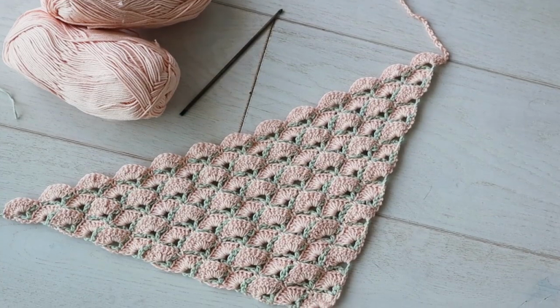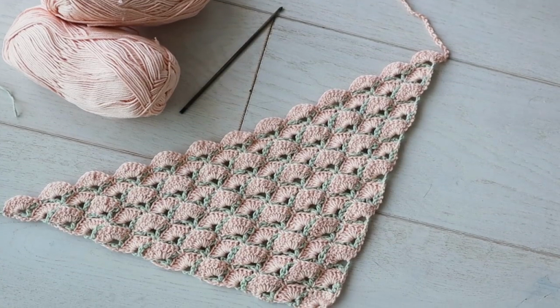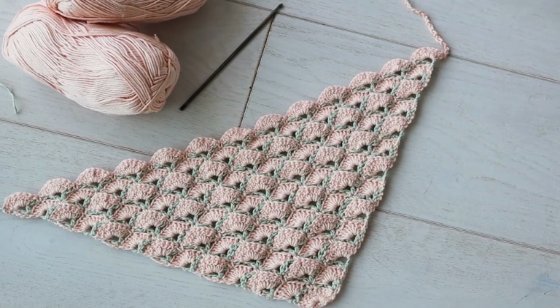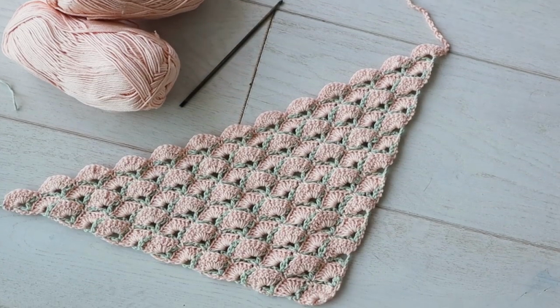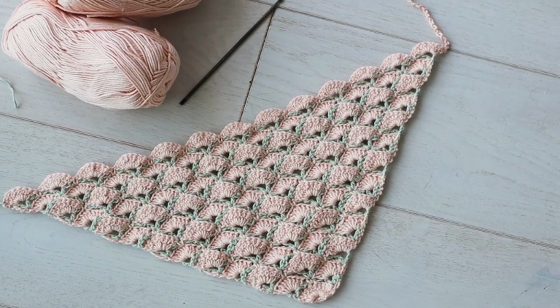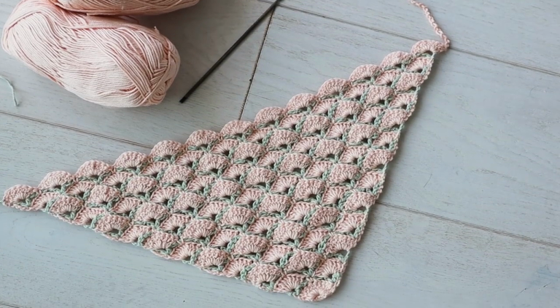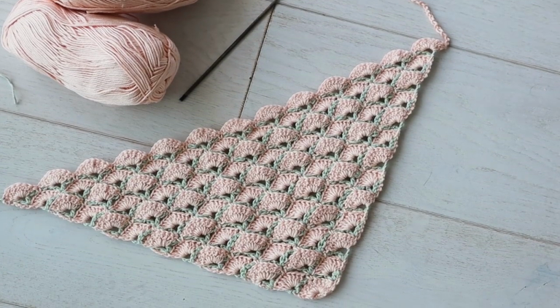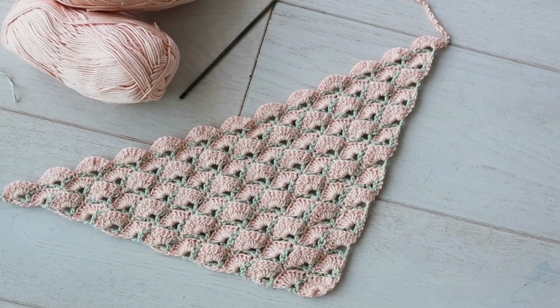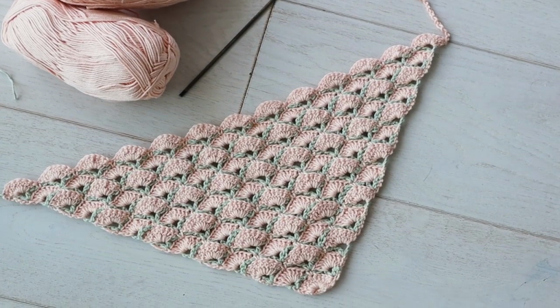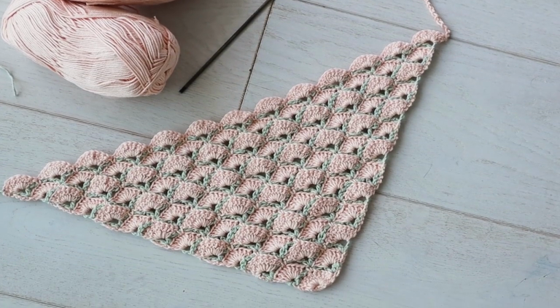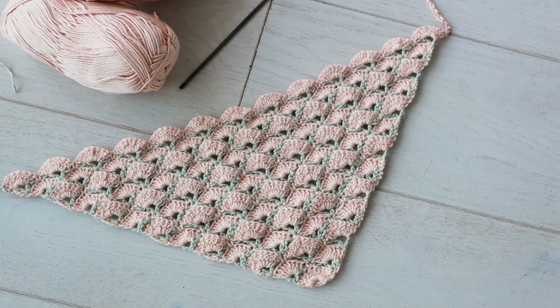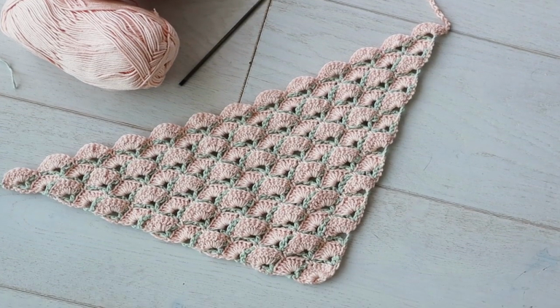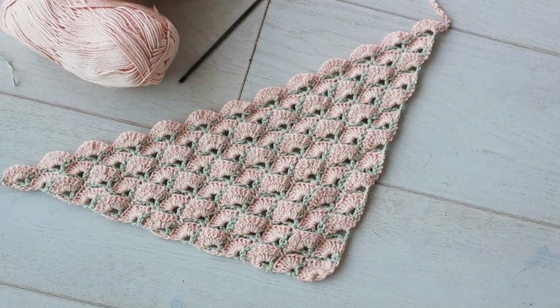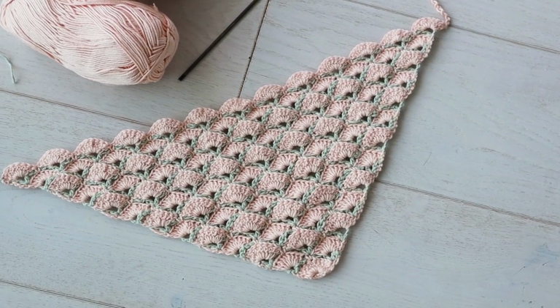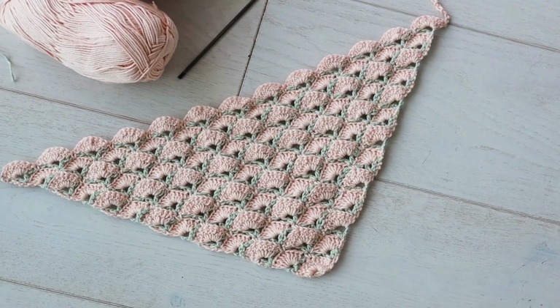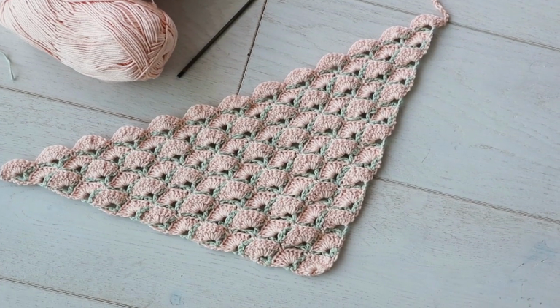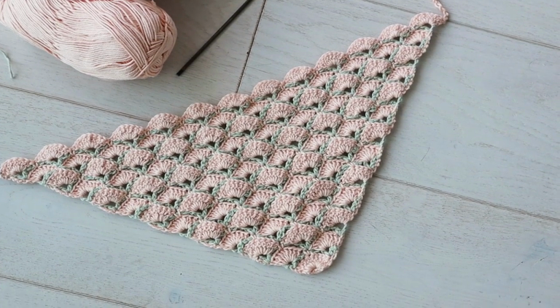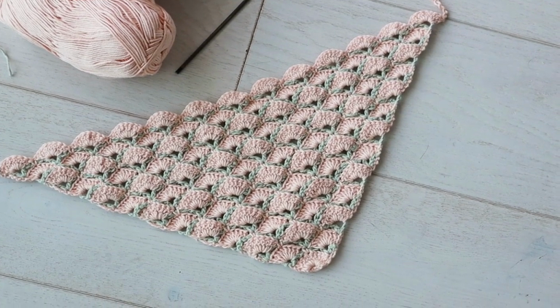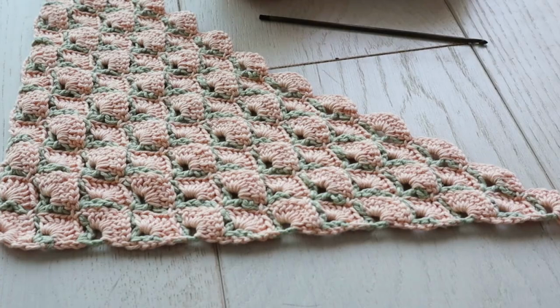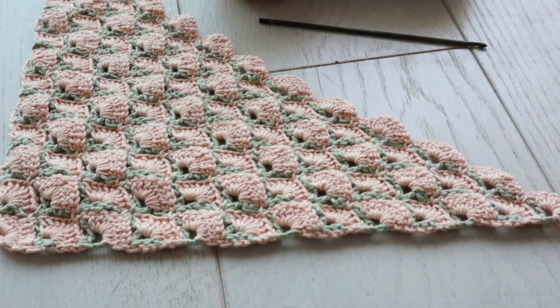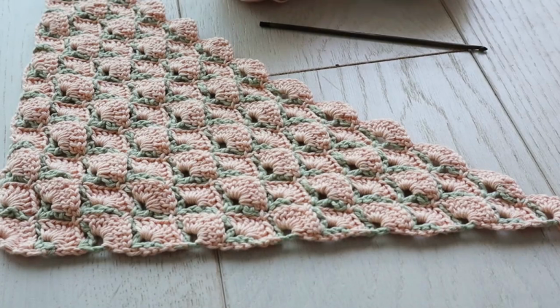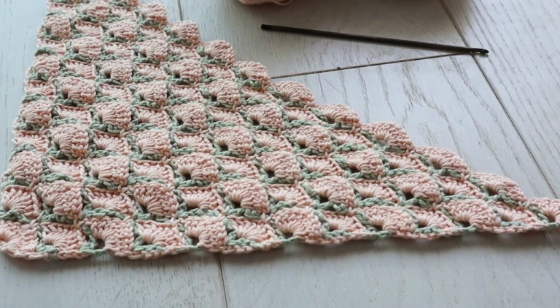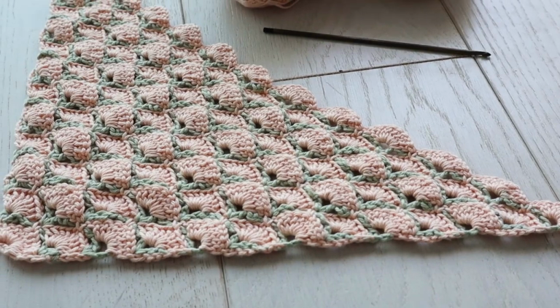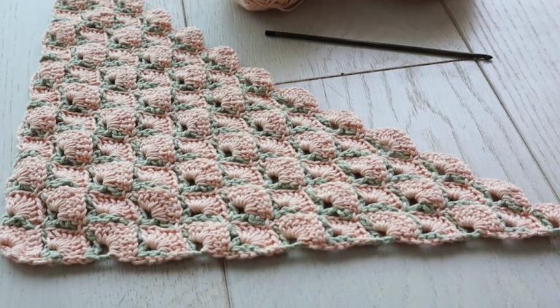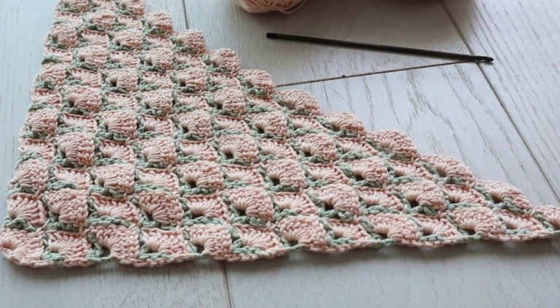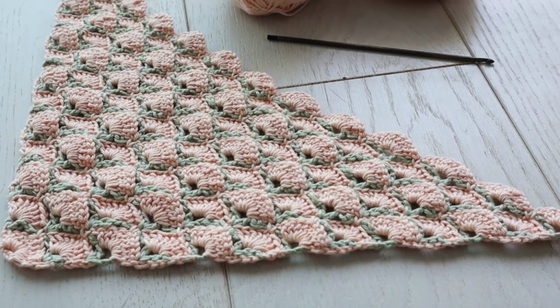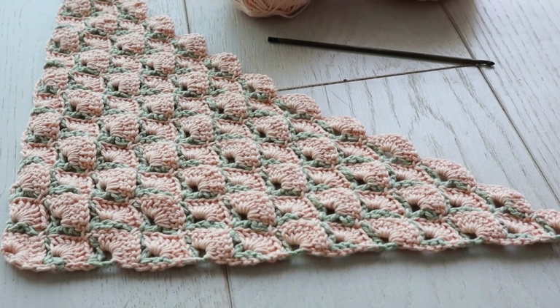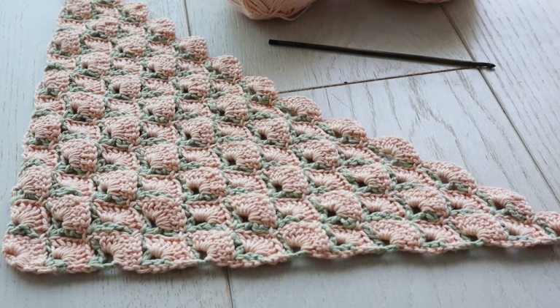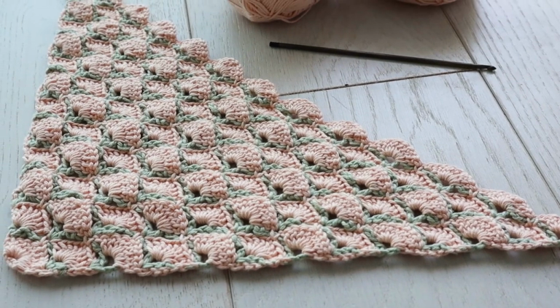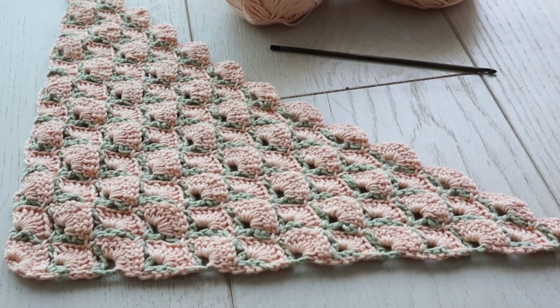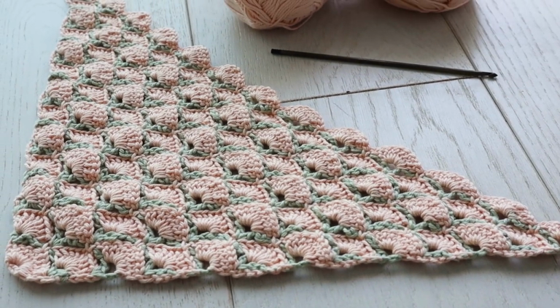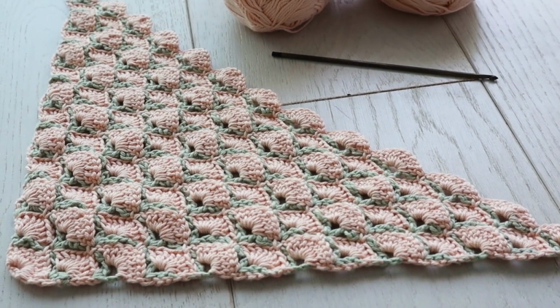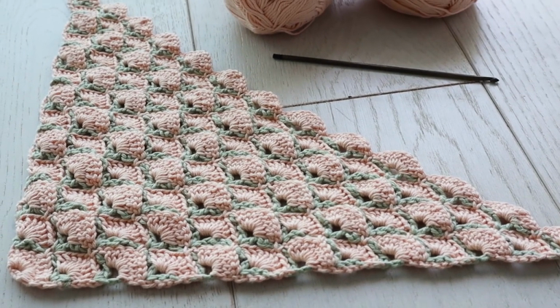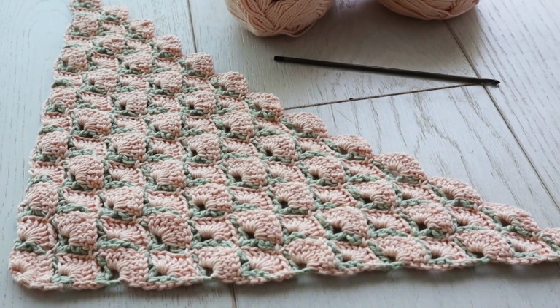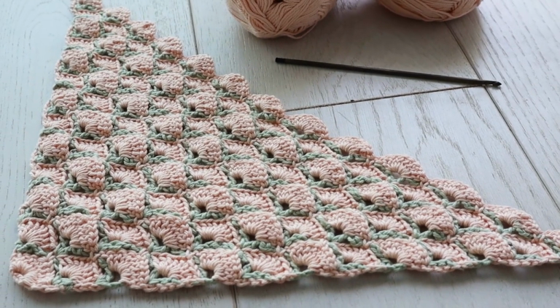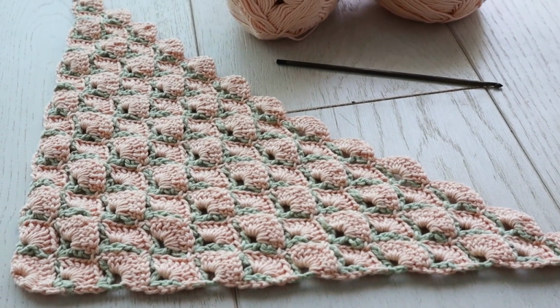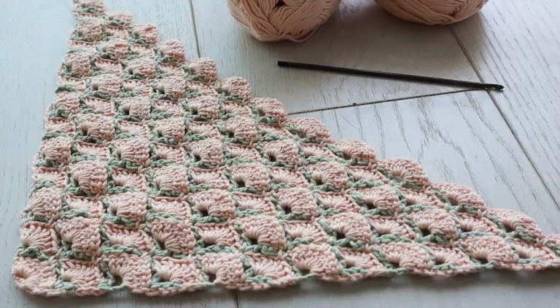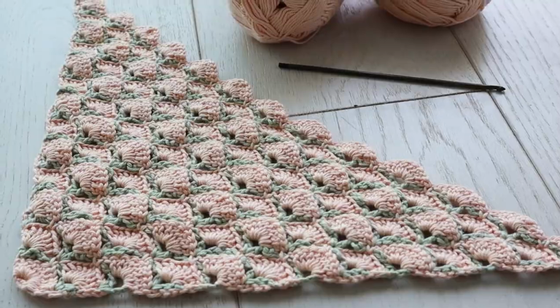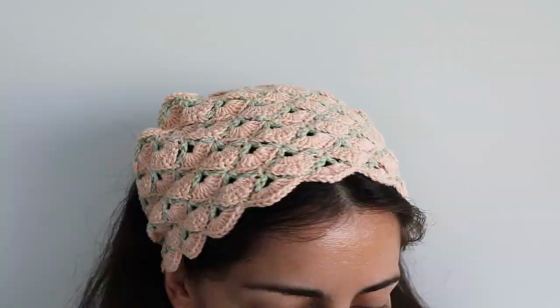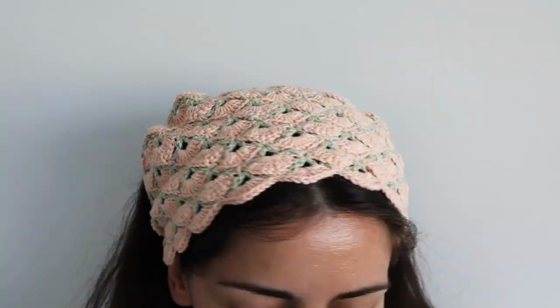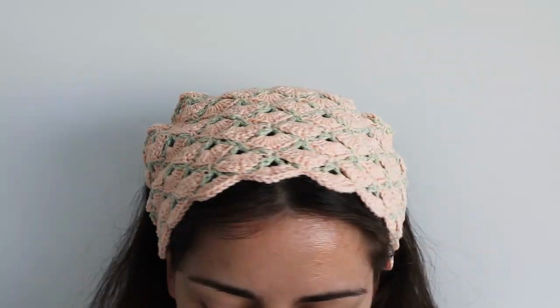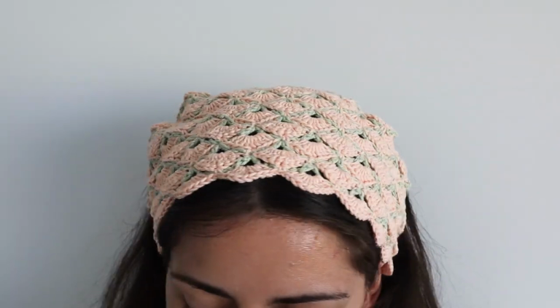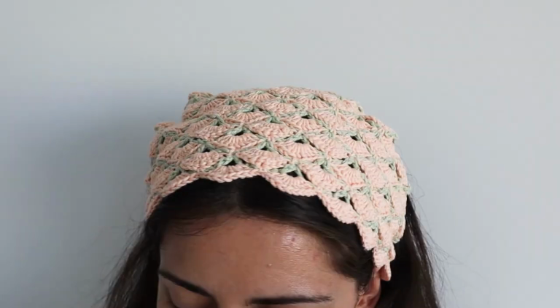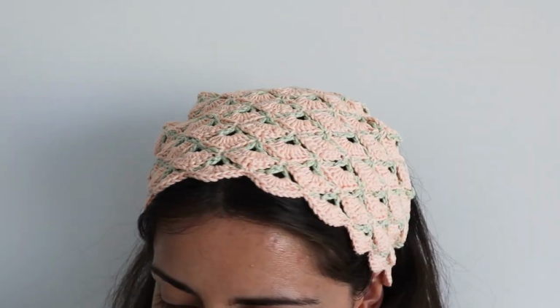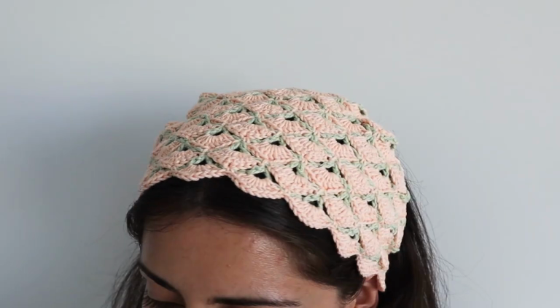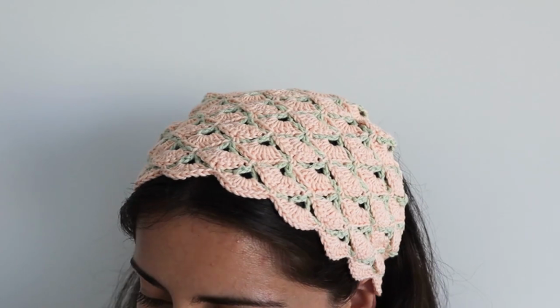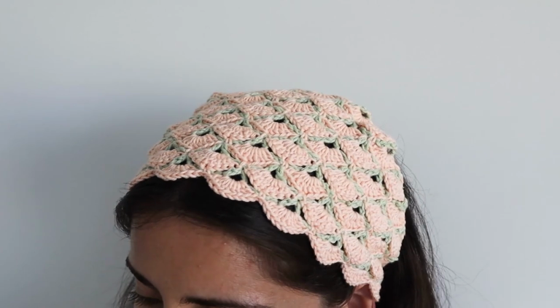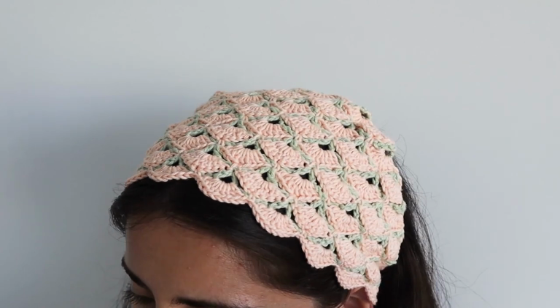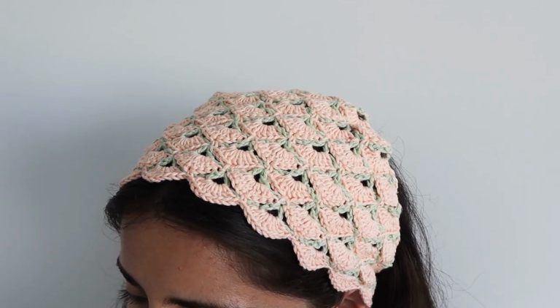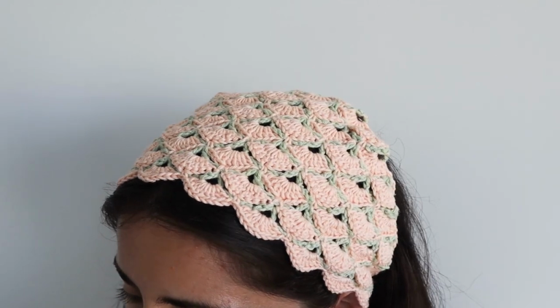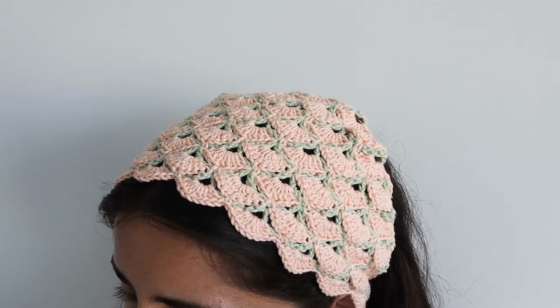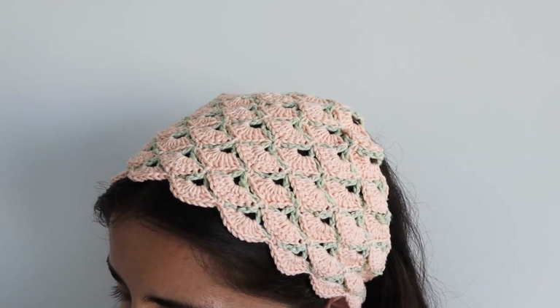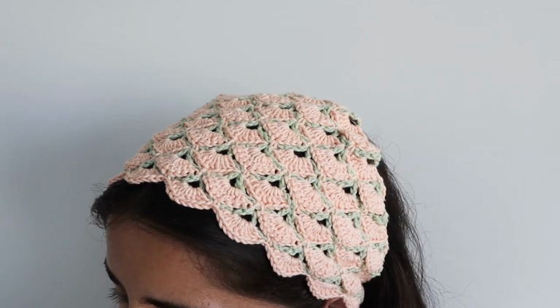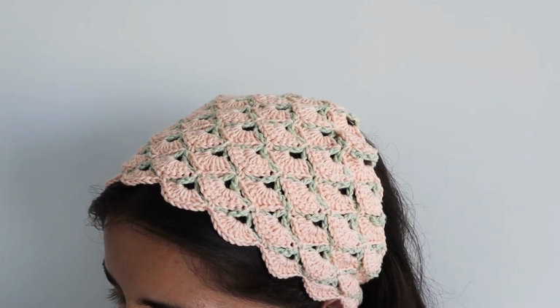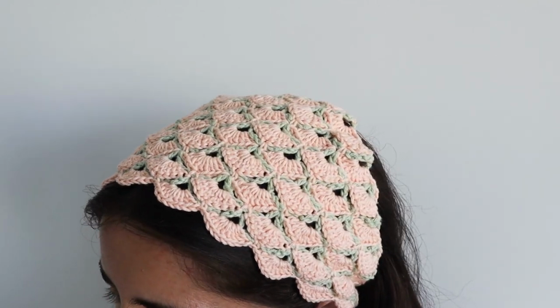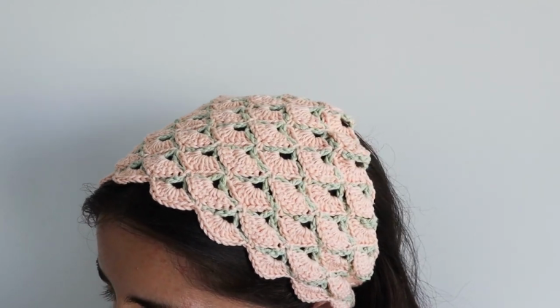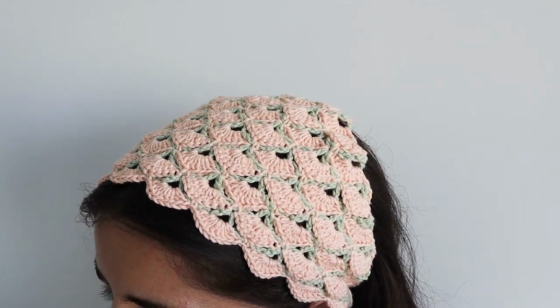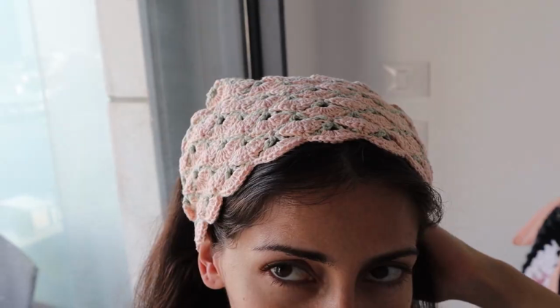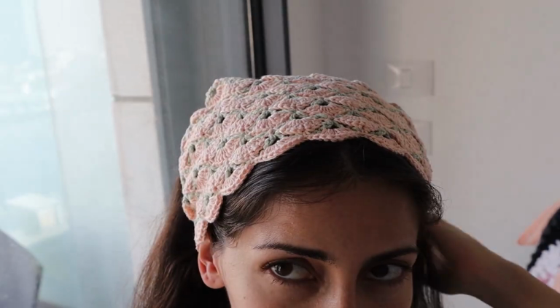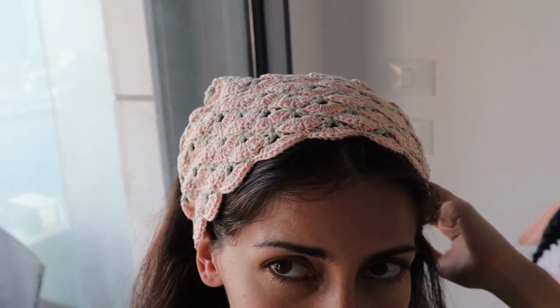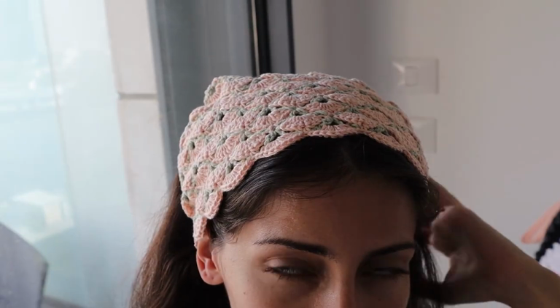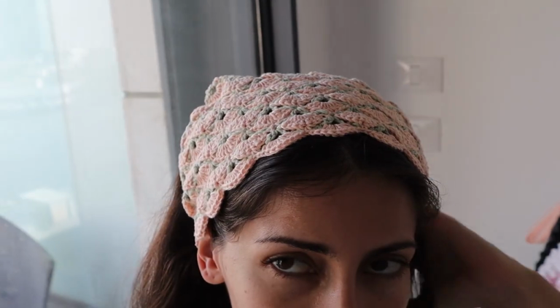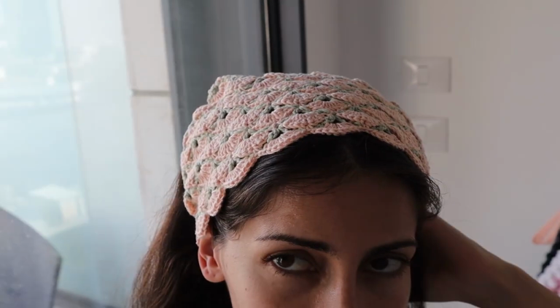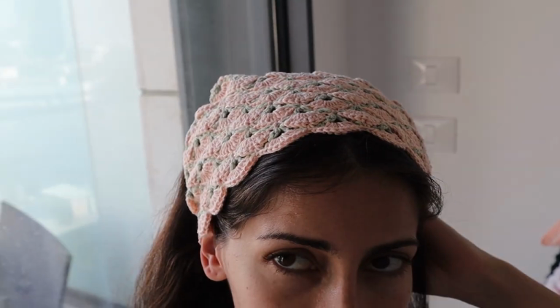I'd love to see what you make with this pattern, so tag me wherever you are online. I'll see you in the next one. Thanks for watching!